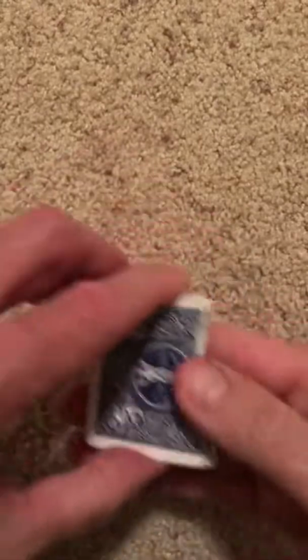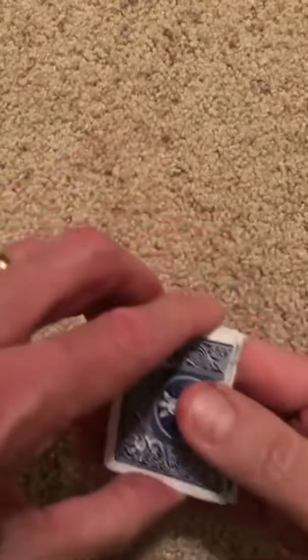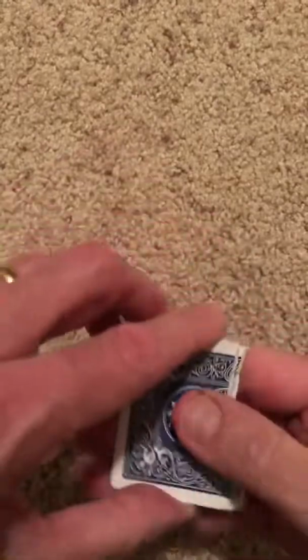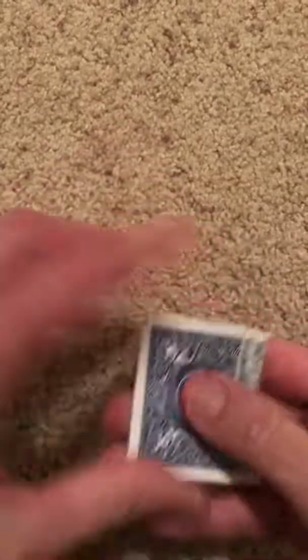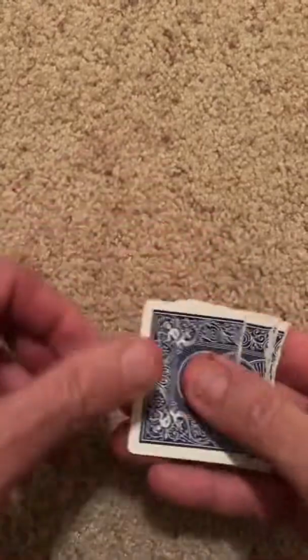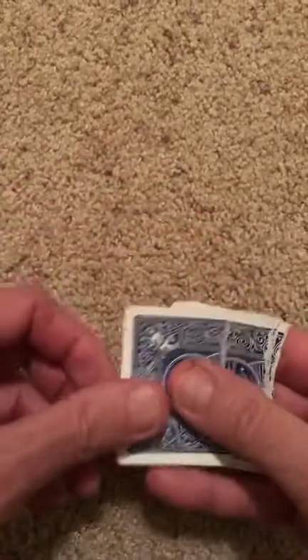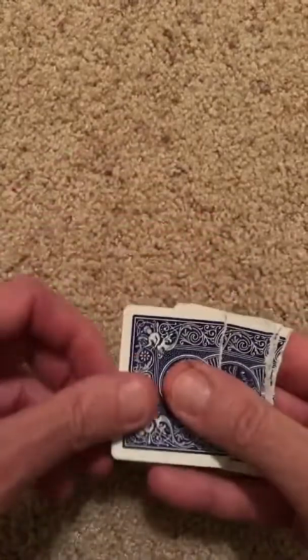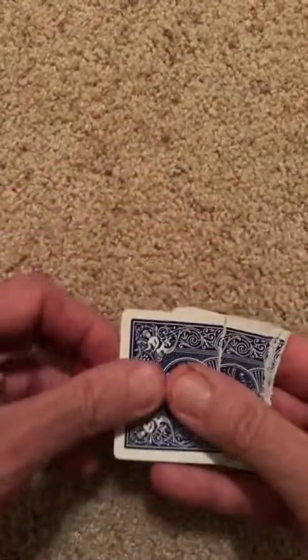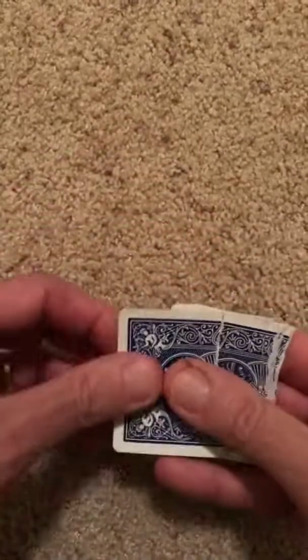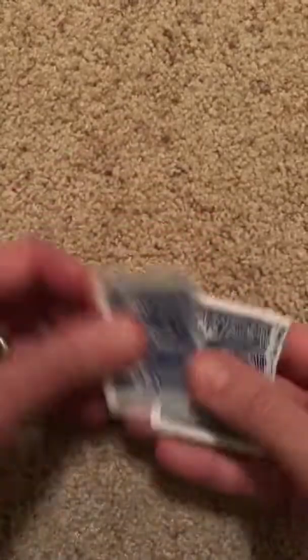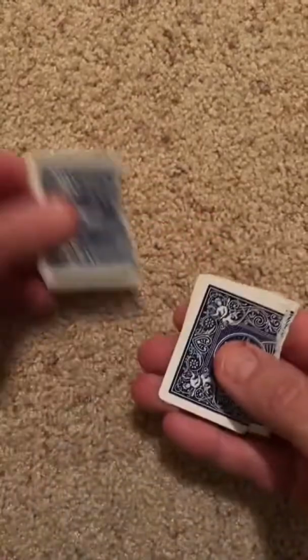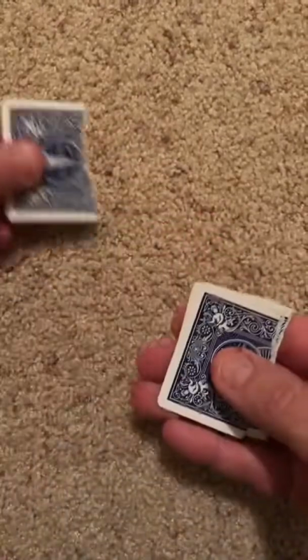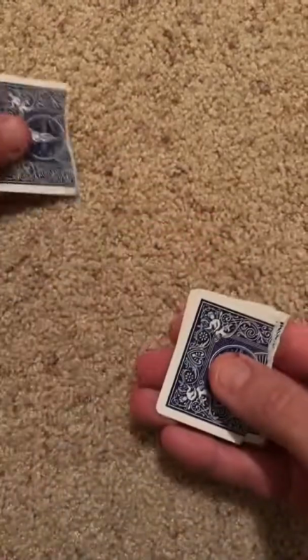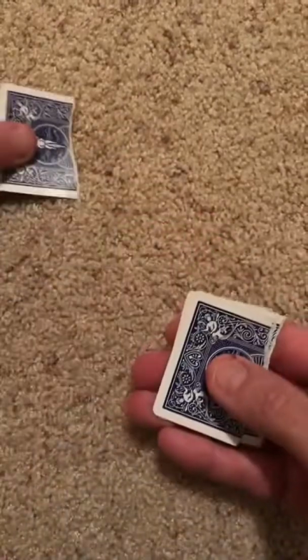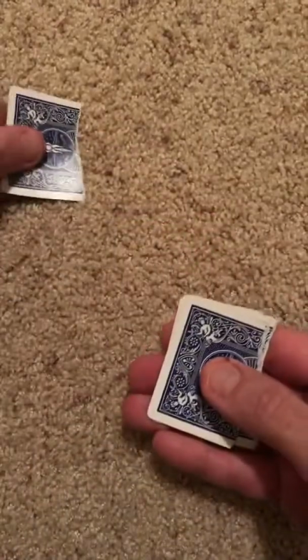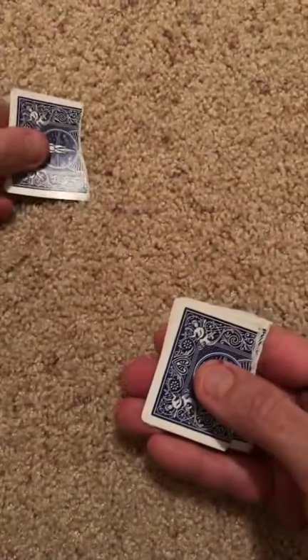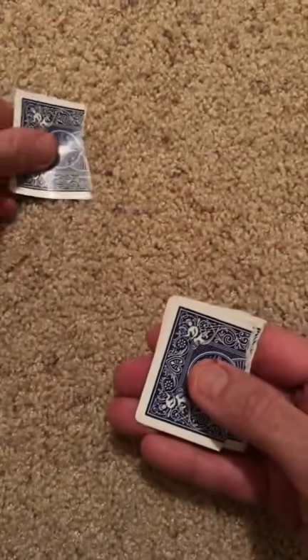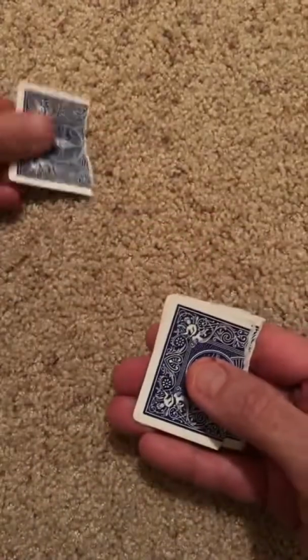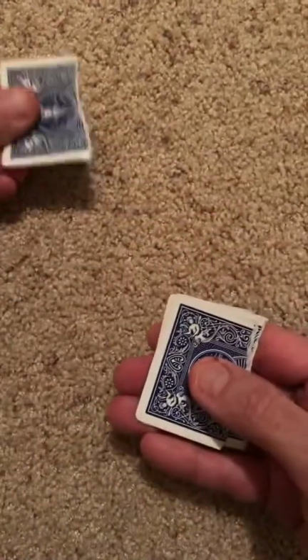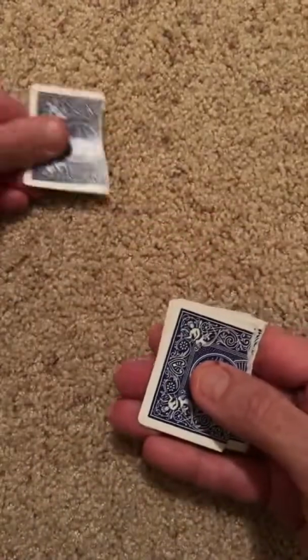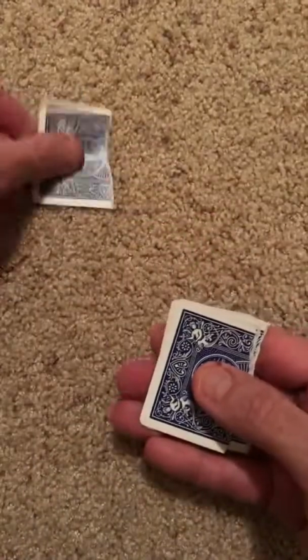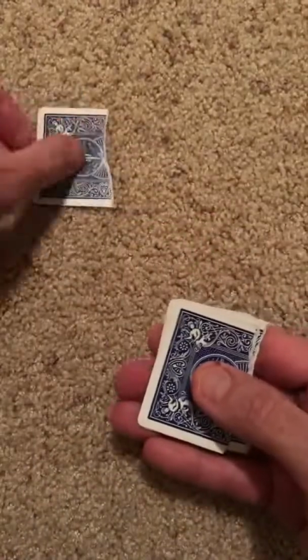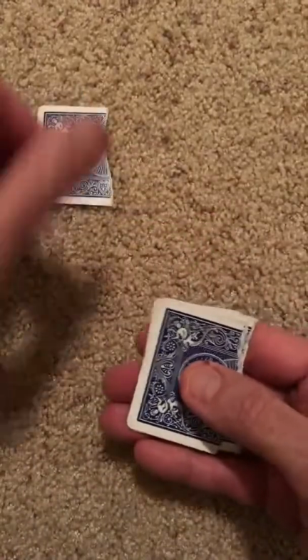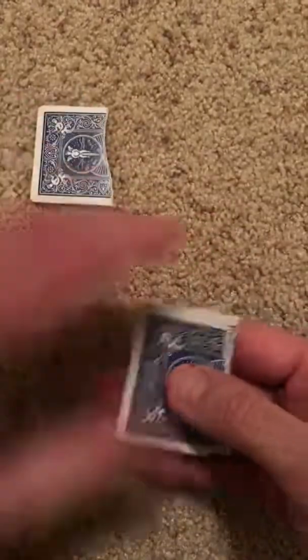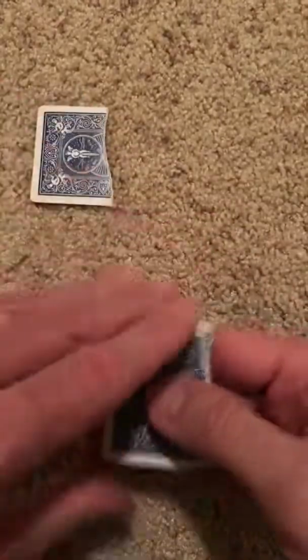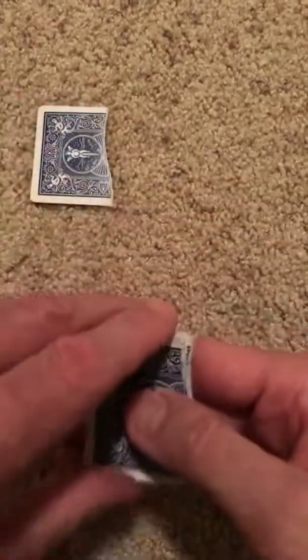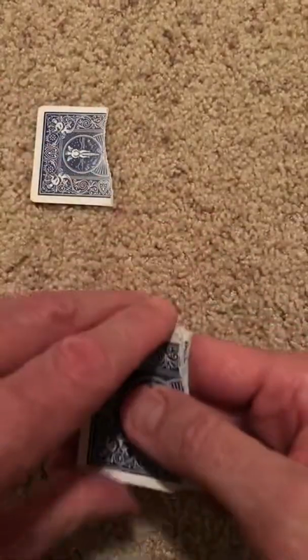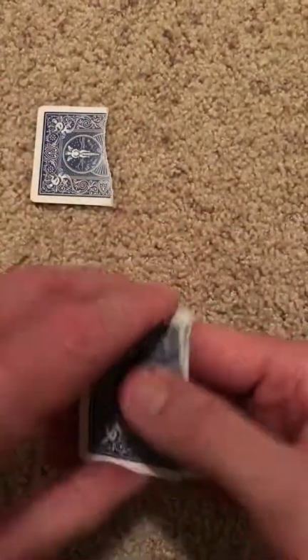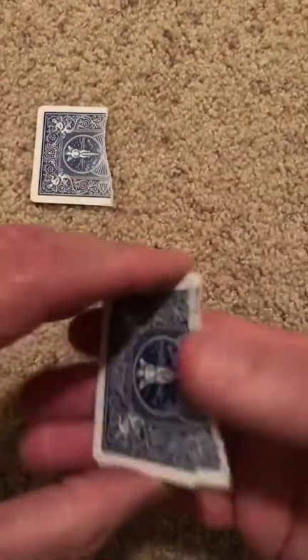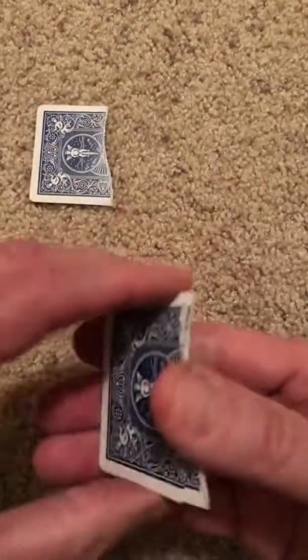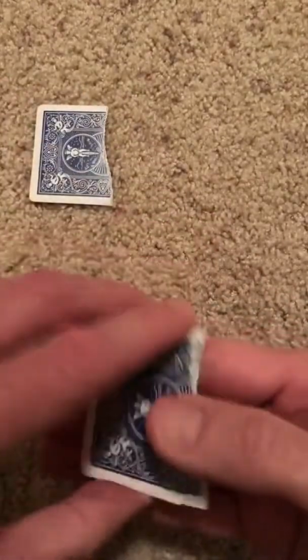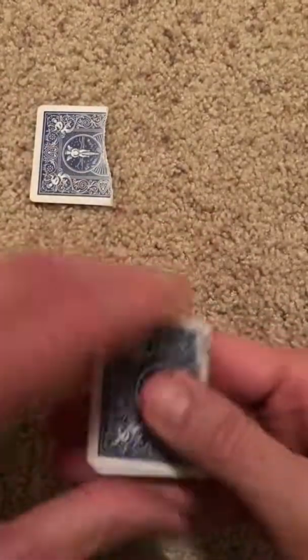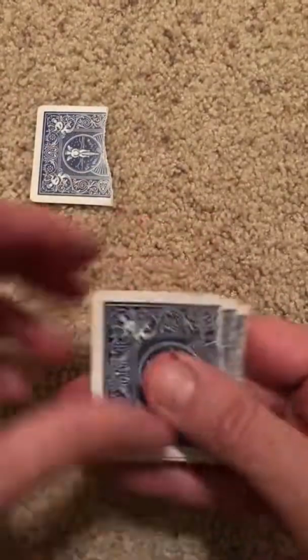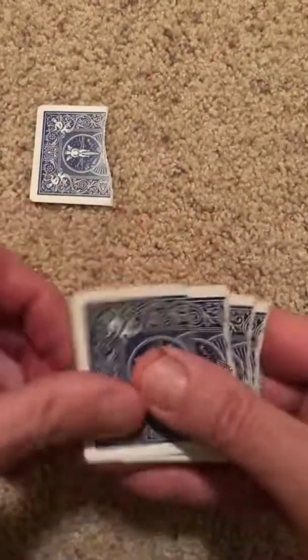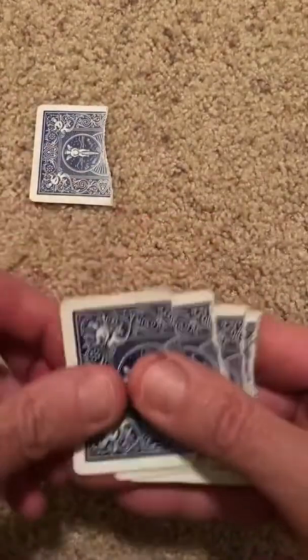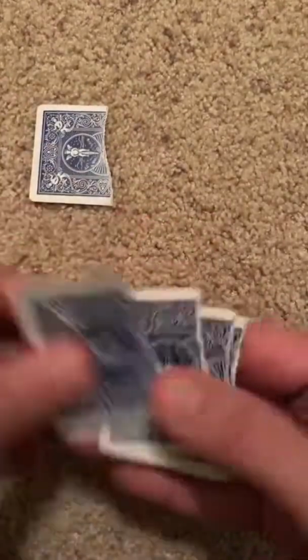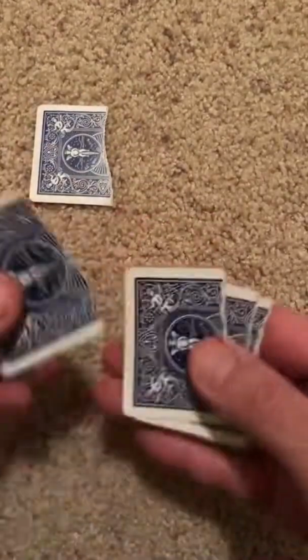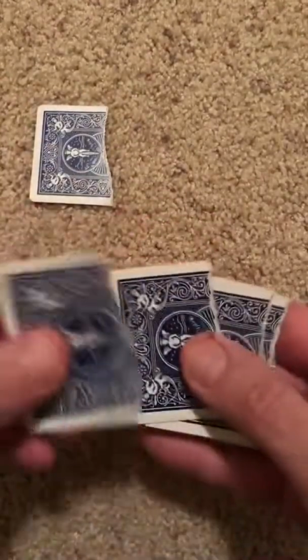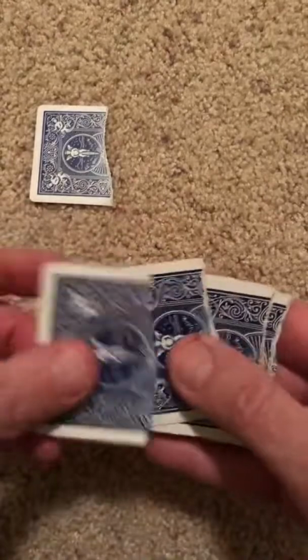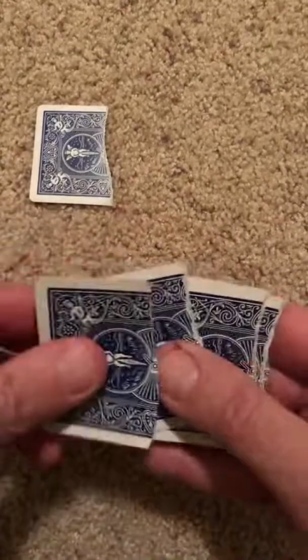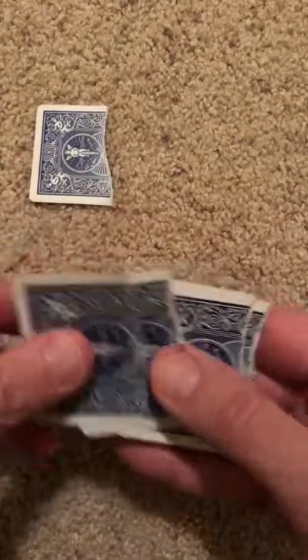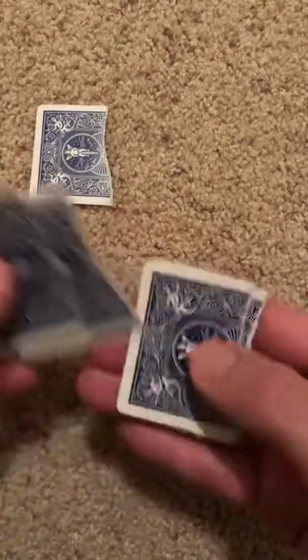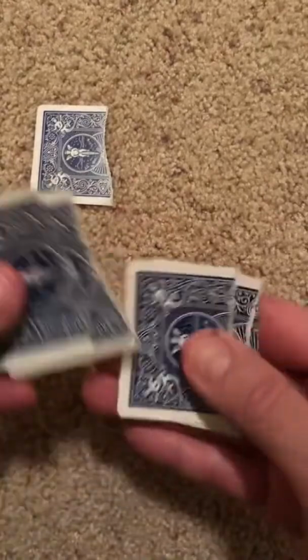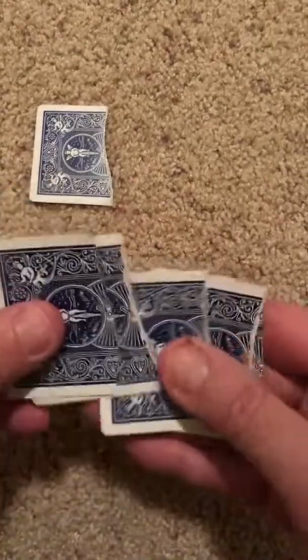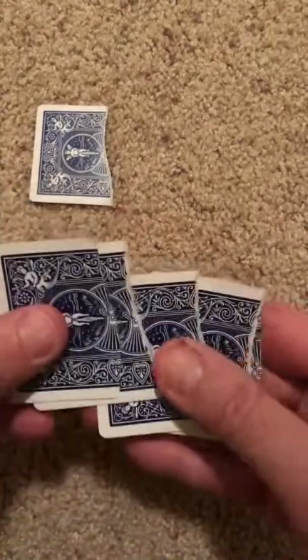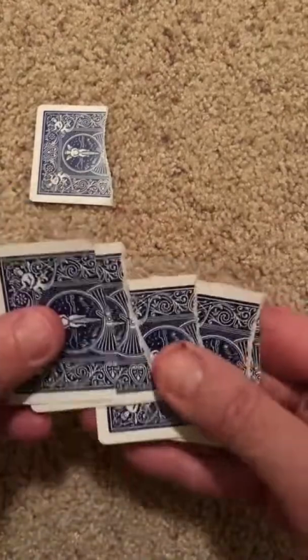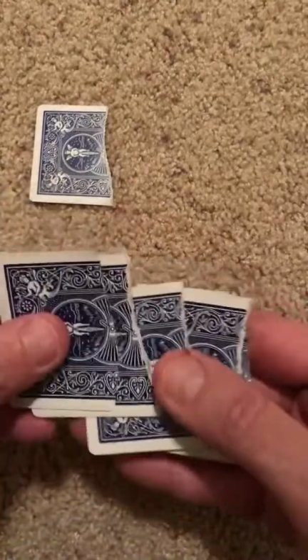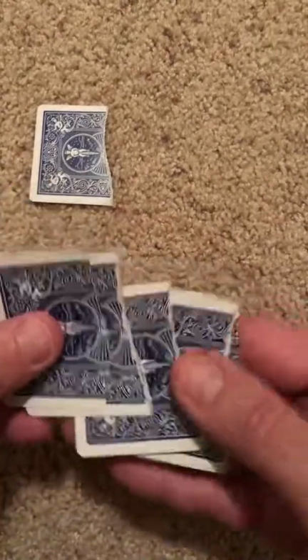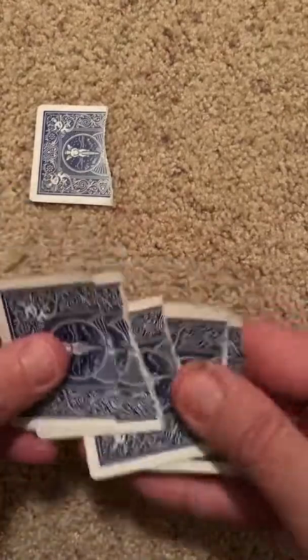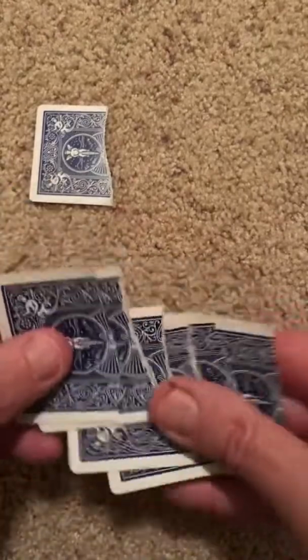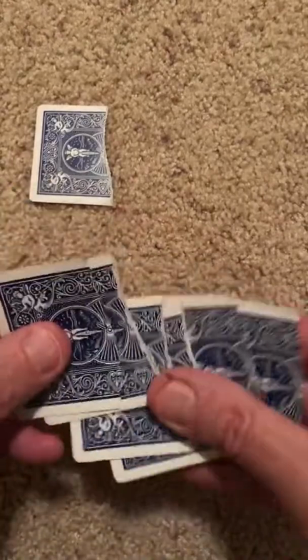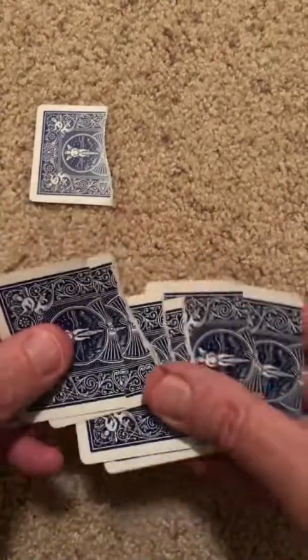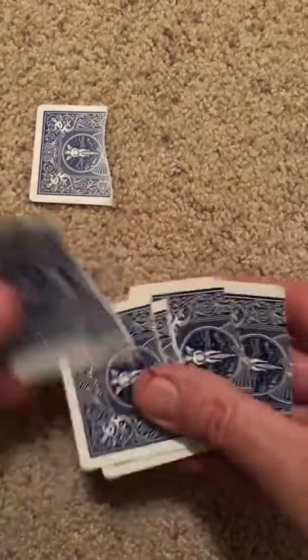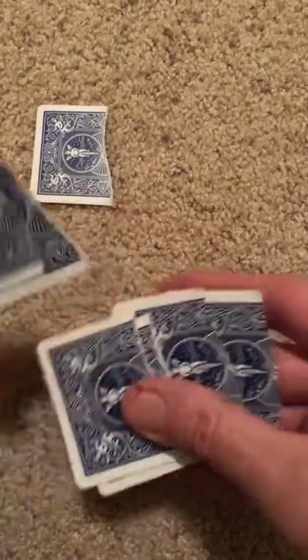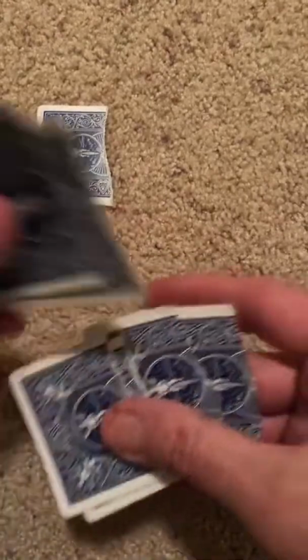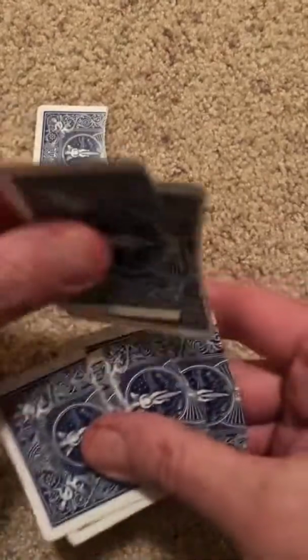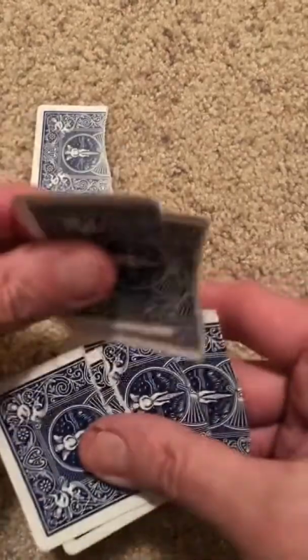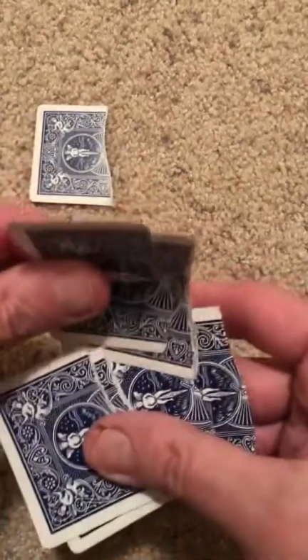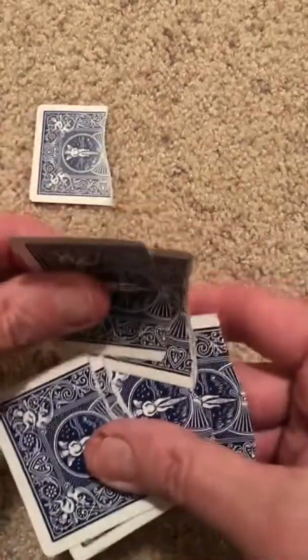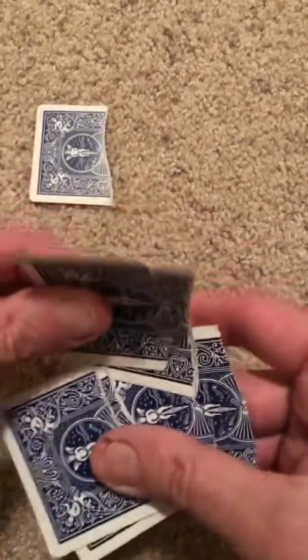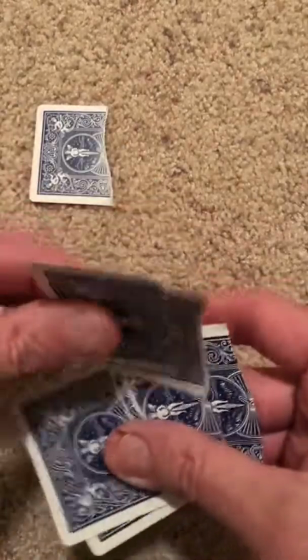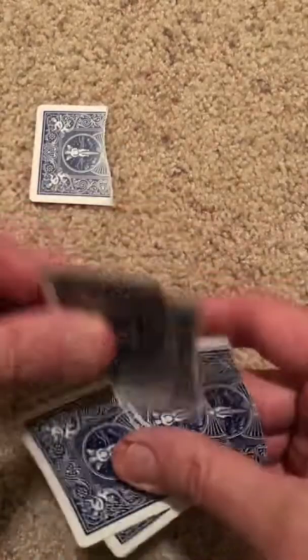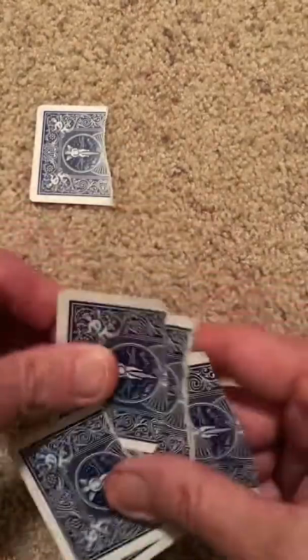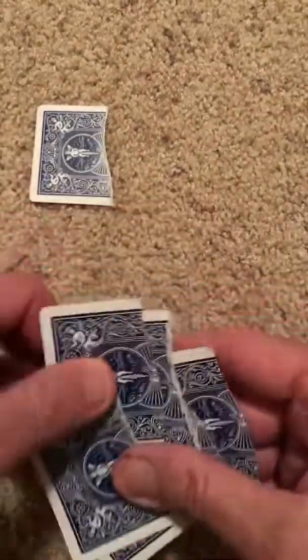Step four: set aside that next top card. Step five: take the top one, two, or three and put them somewhere in the middle.